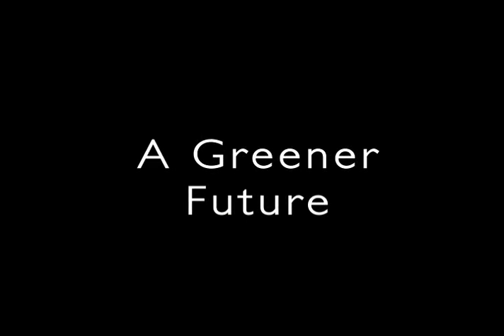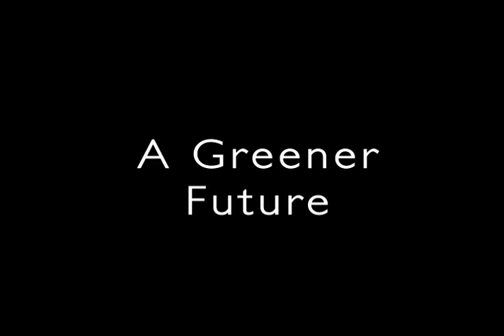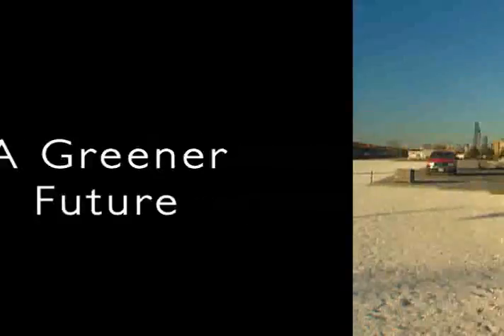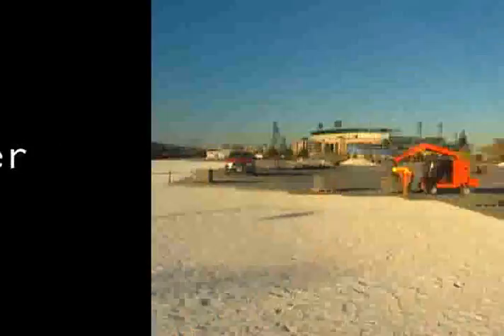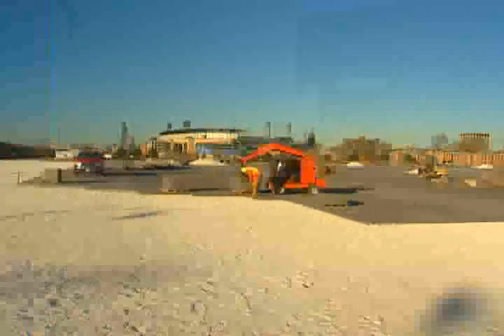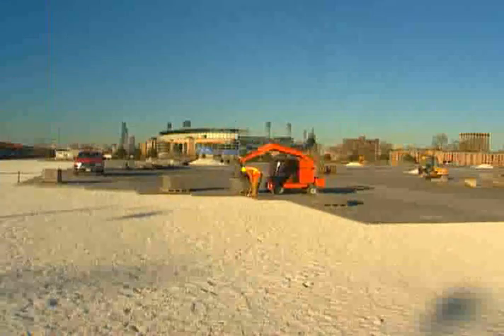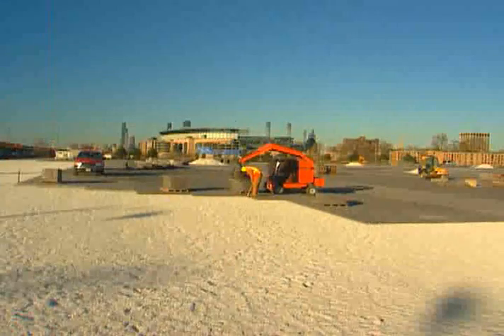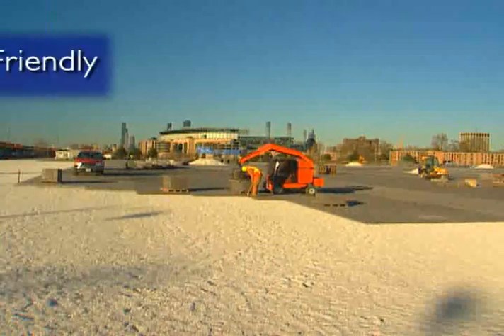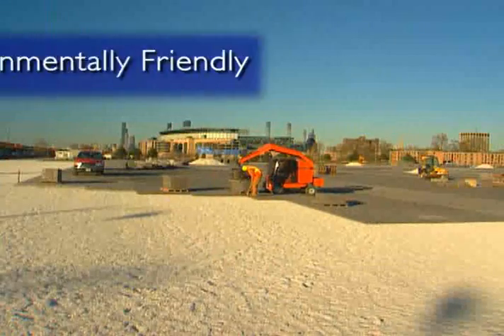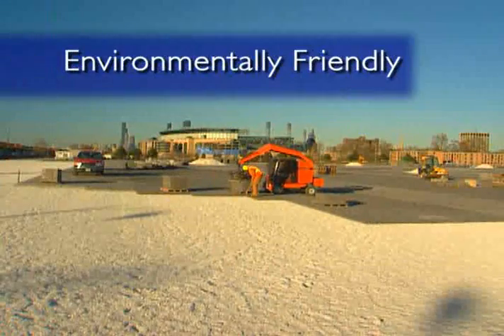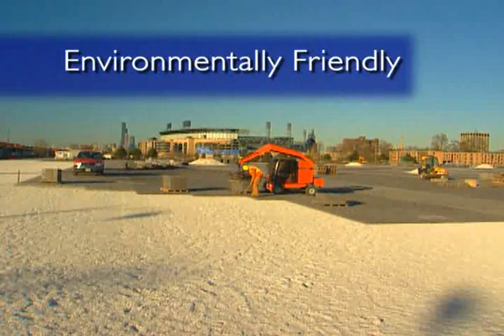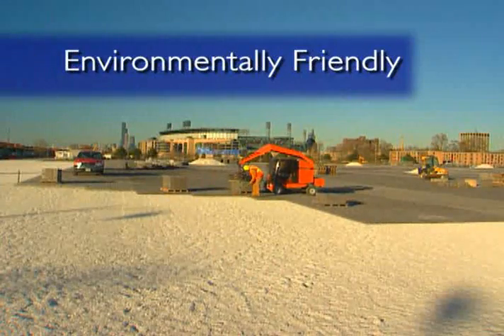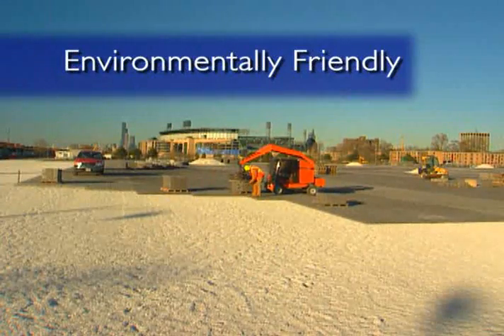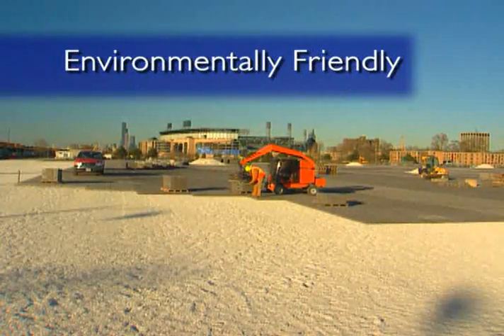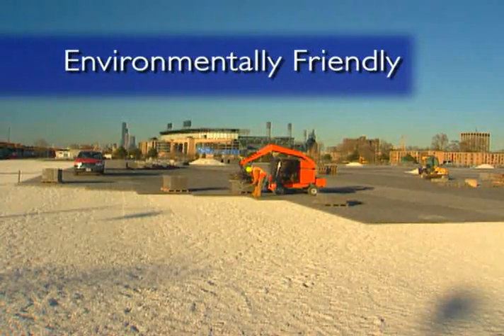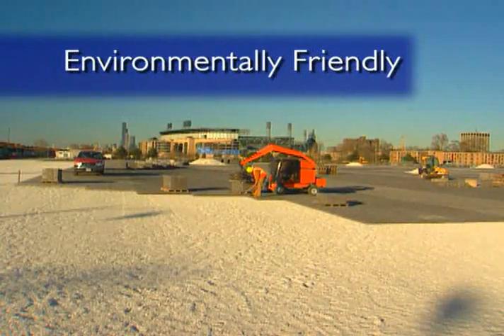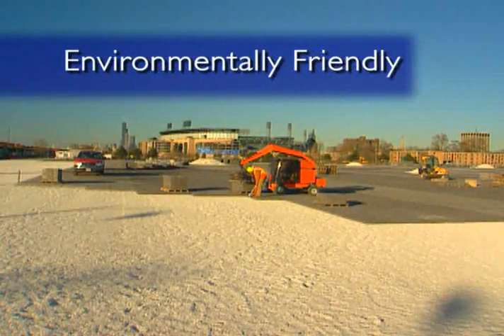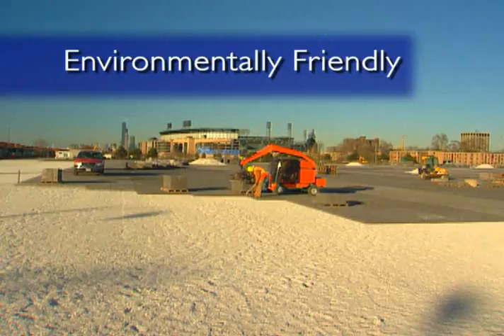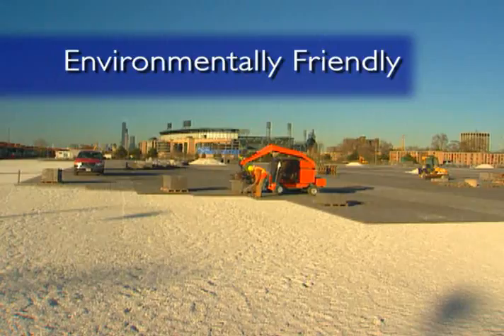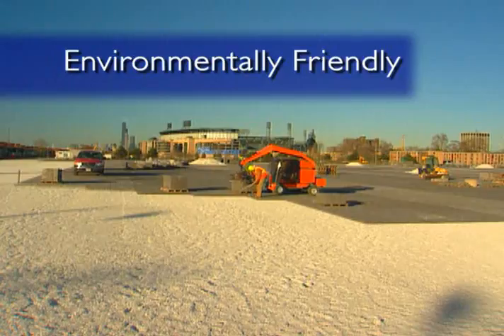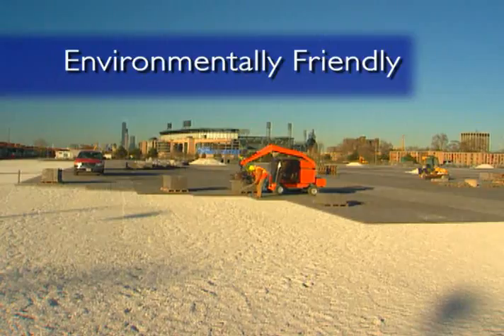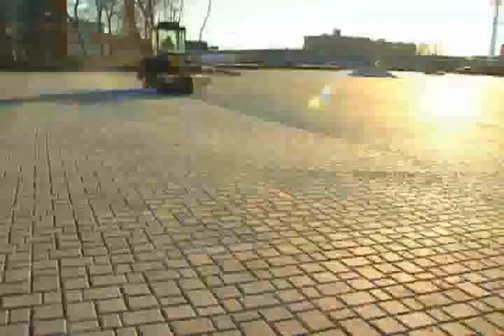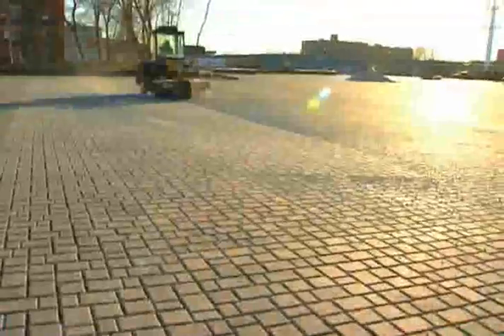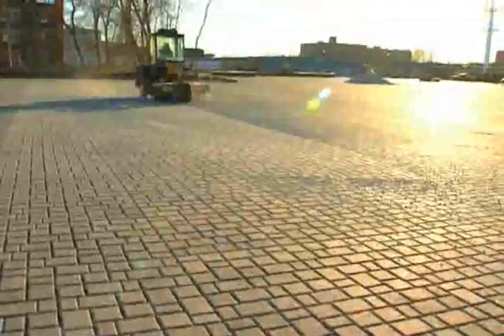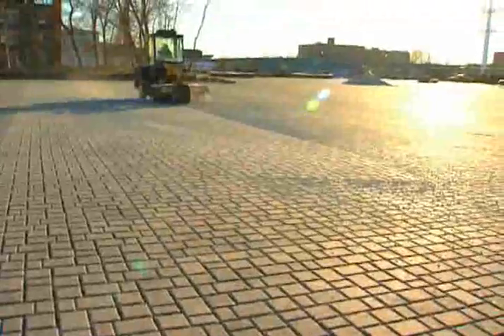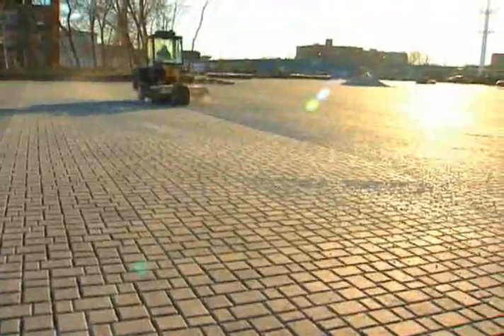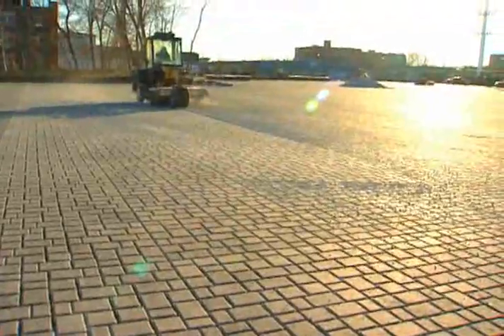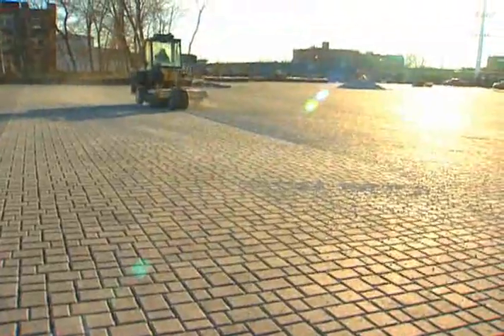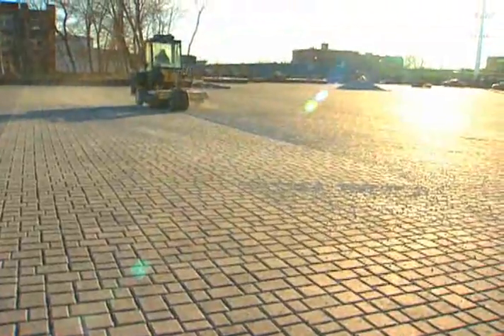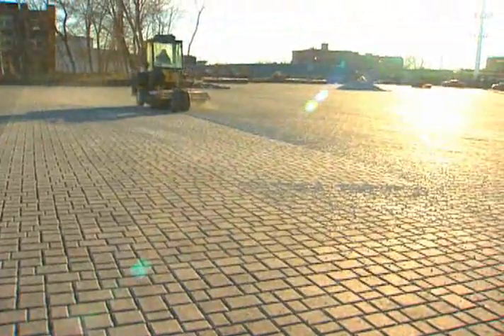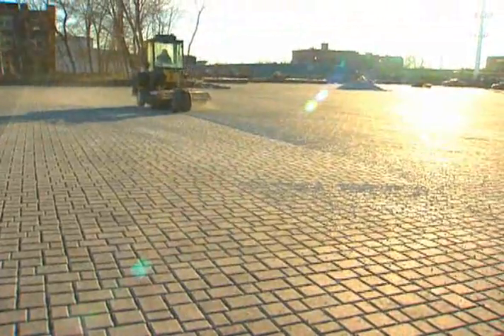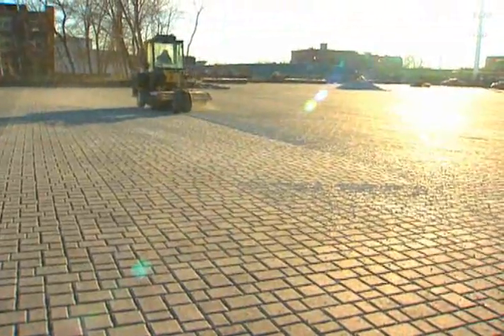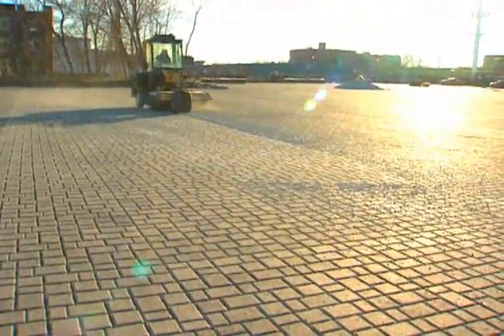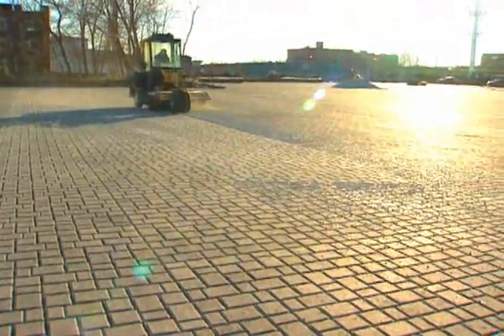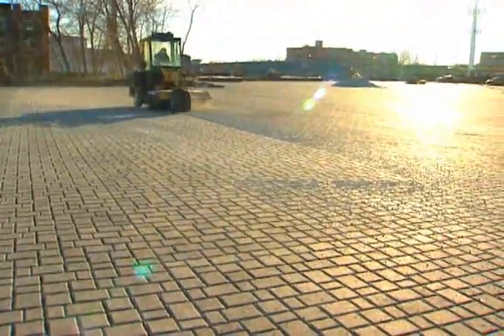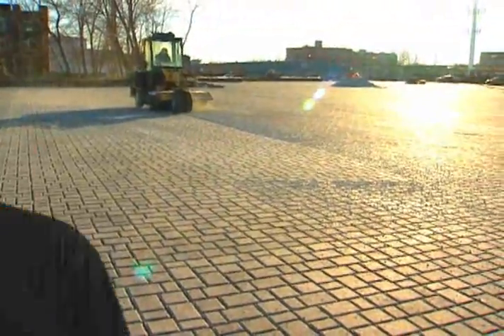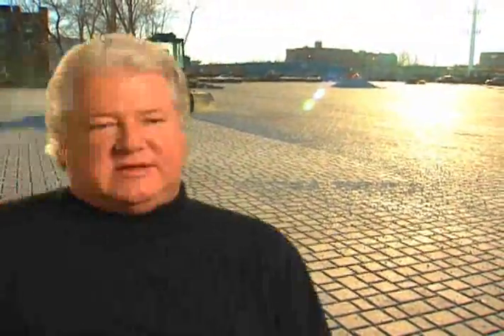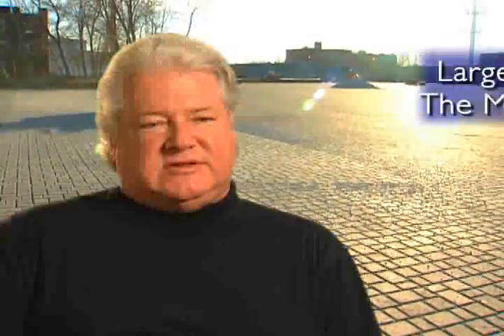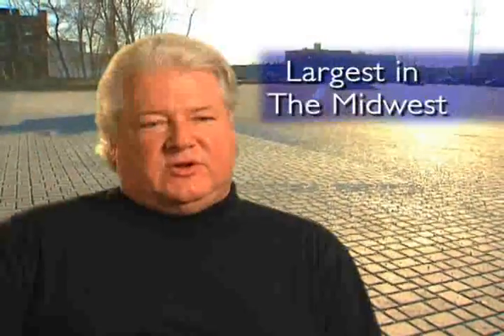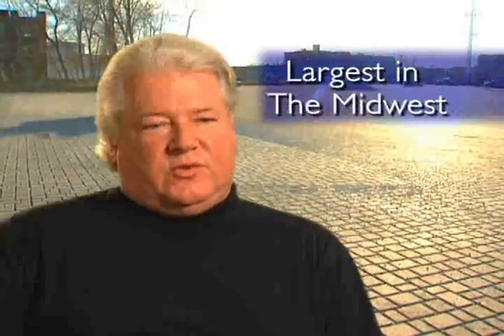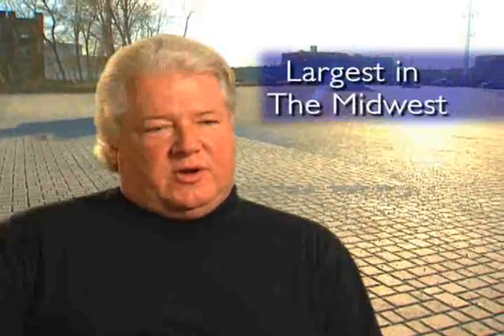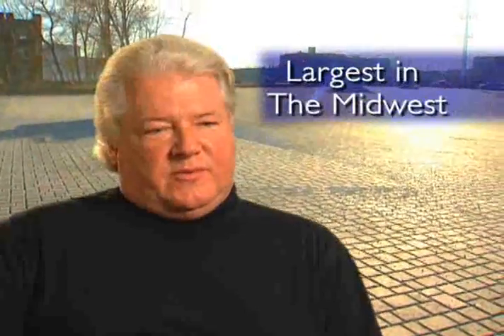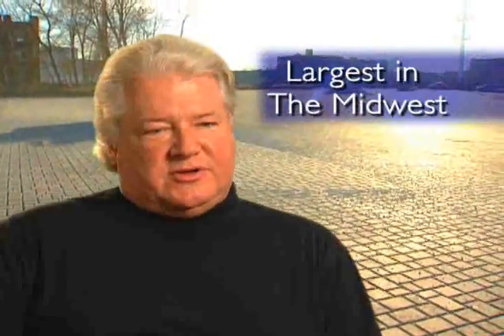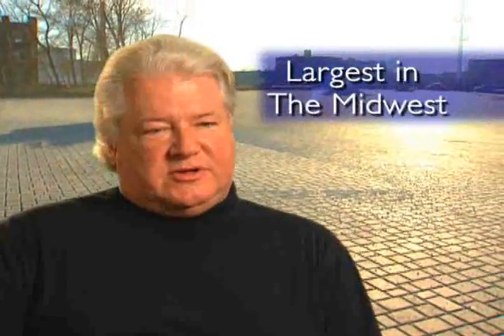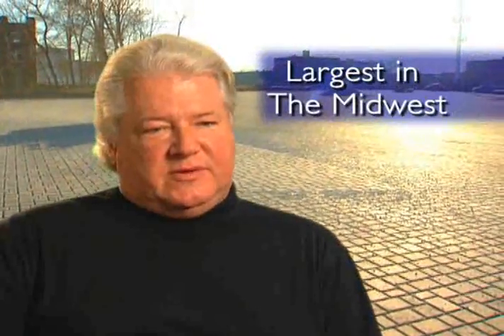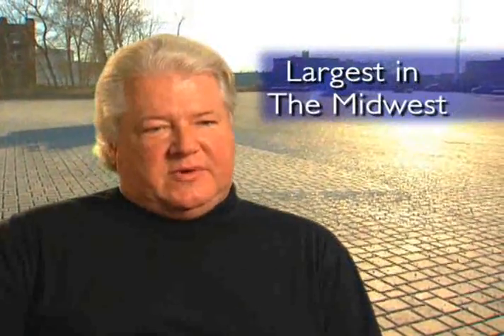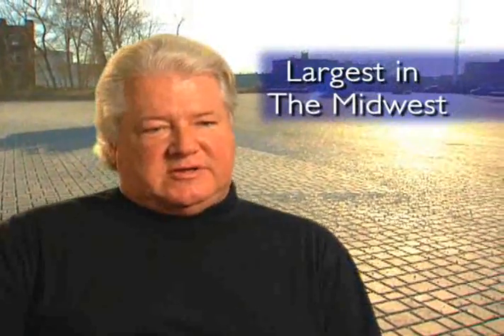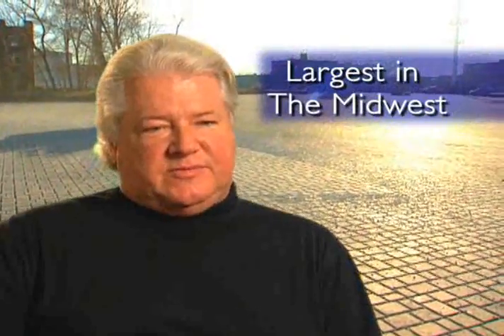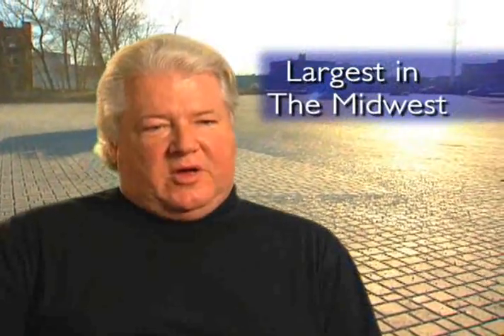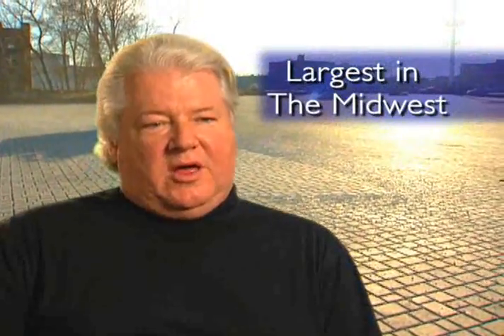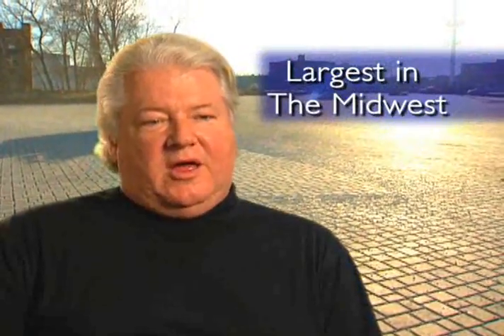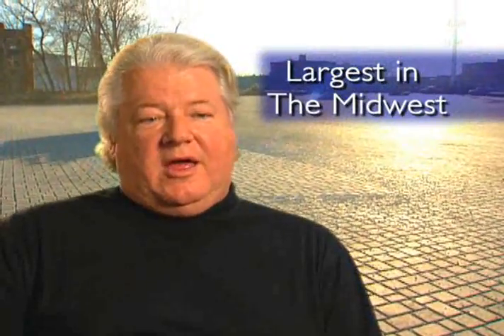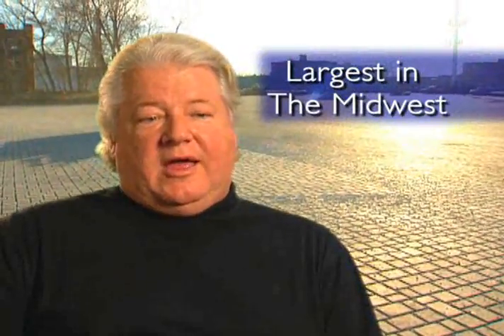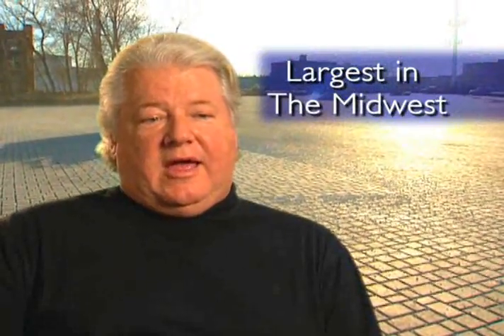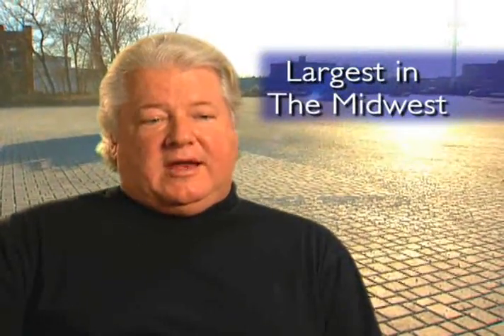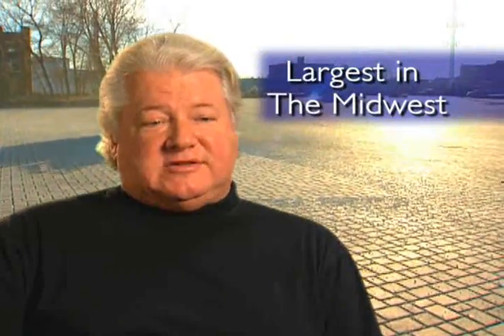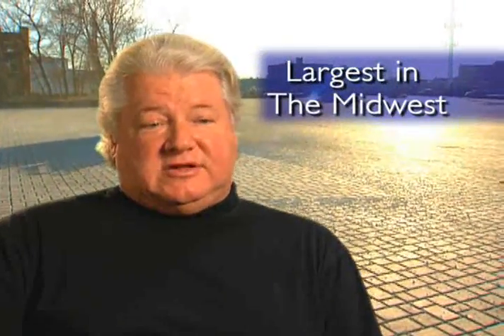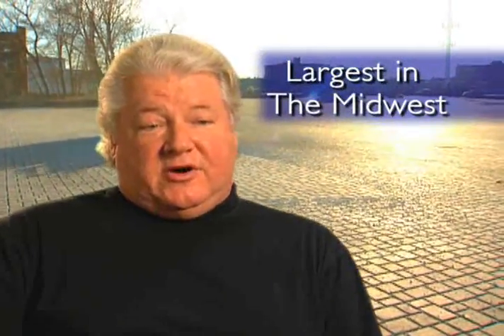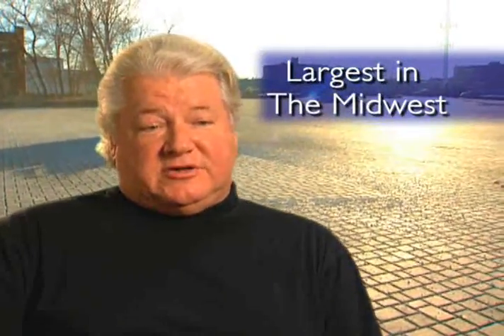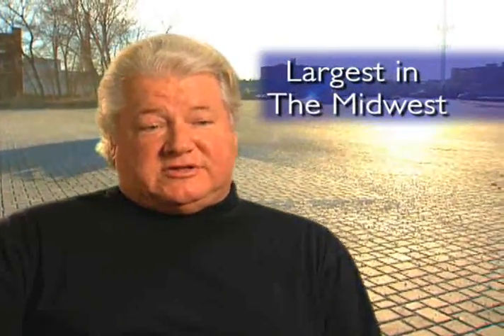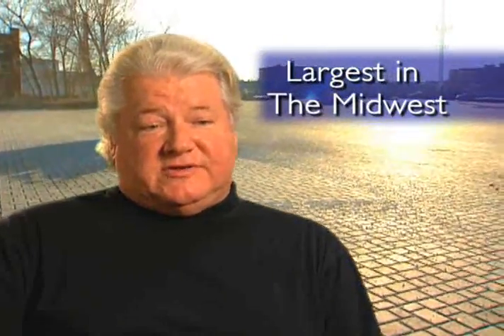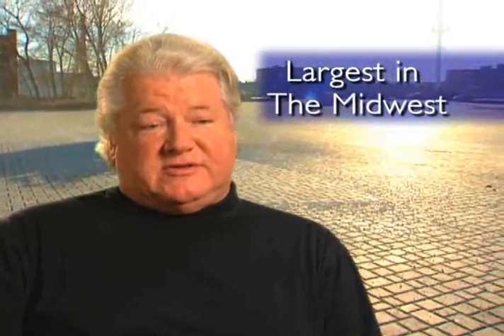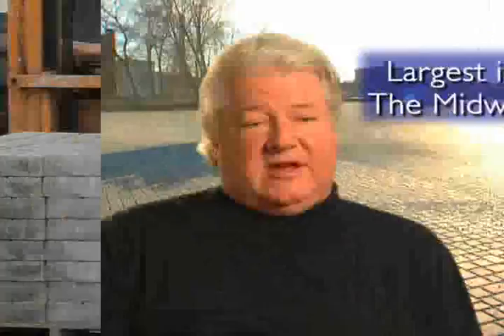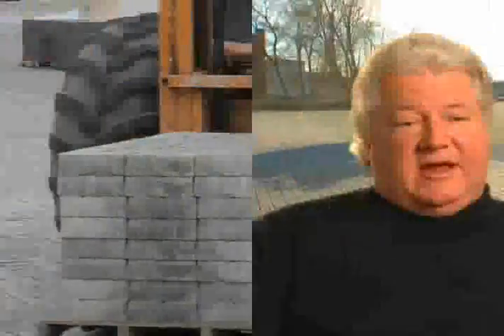We have an environmentally friendly parking lot. It's the first of its kind and it's the only one in Major League Baseball. And it's the largest of its kind.